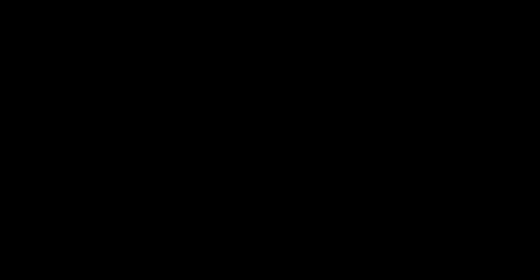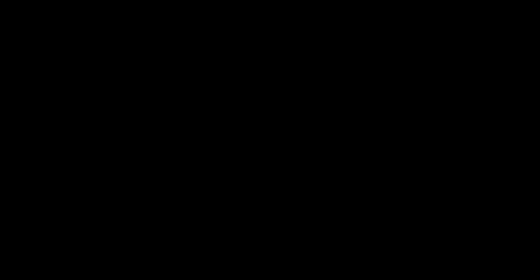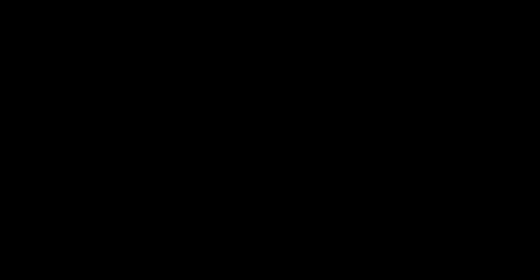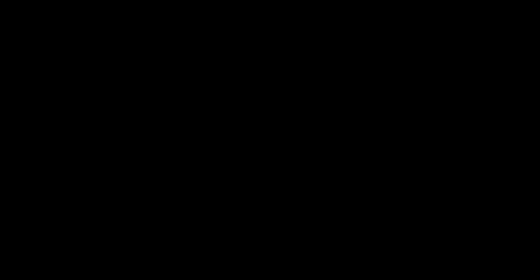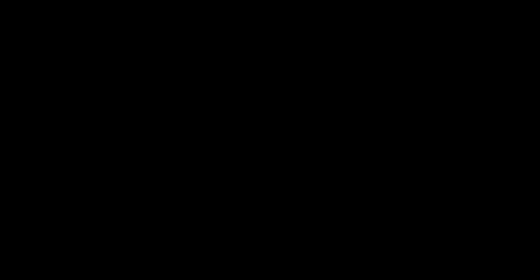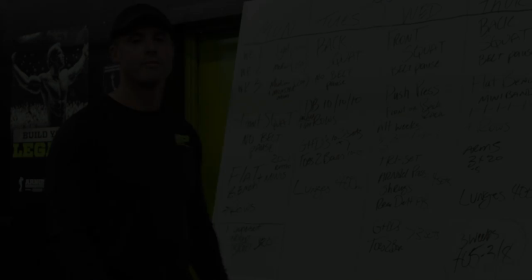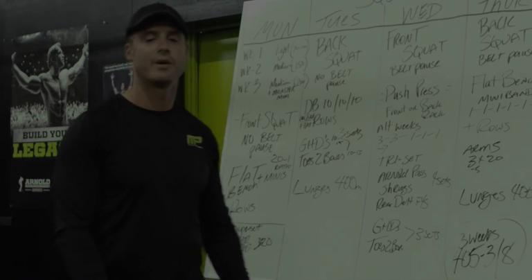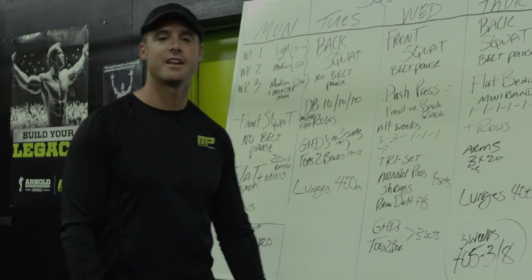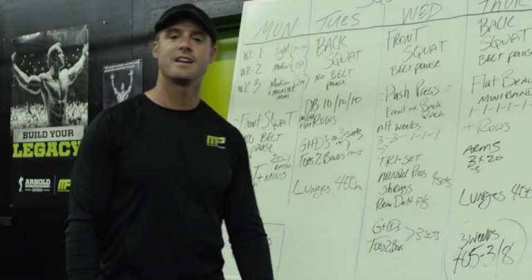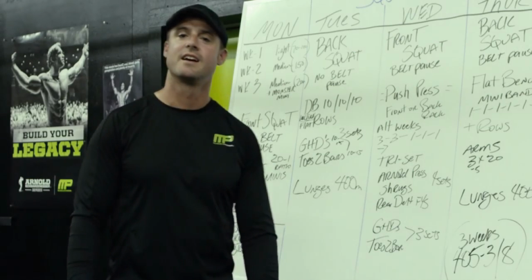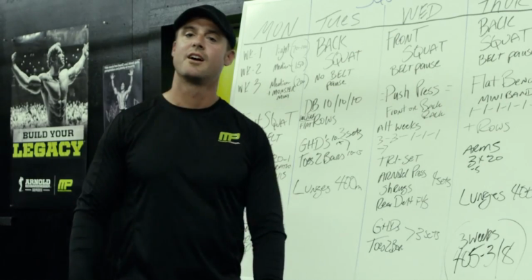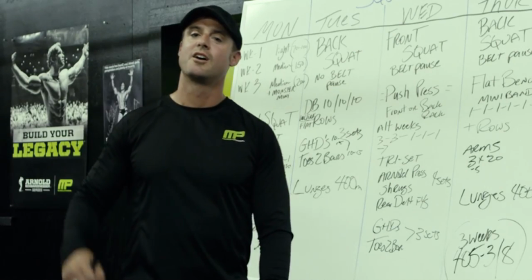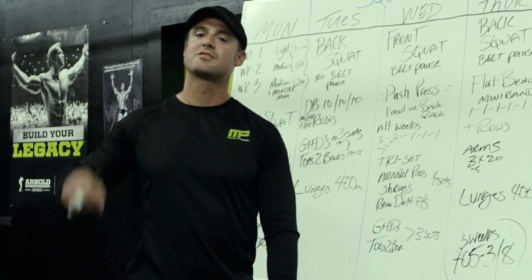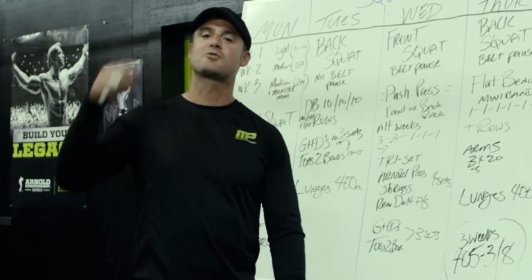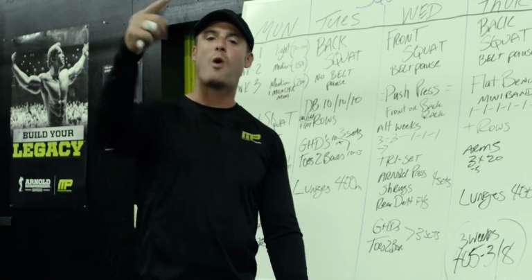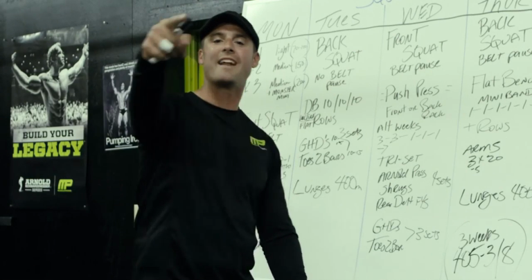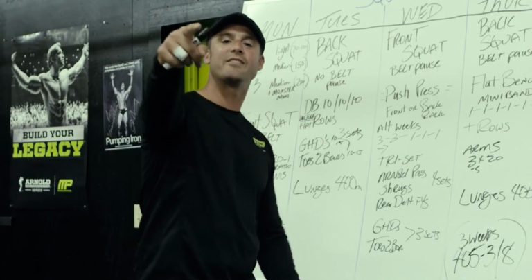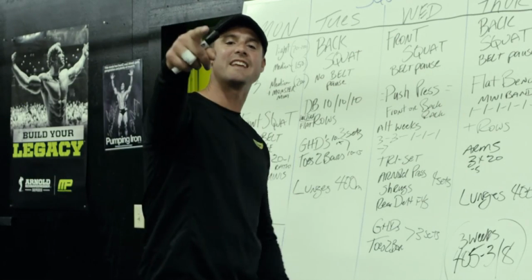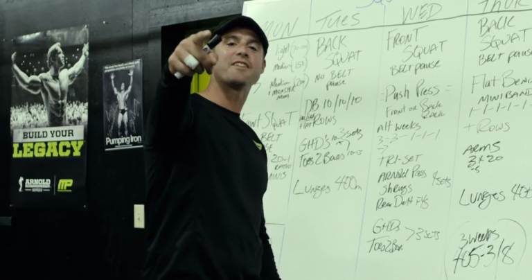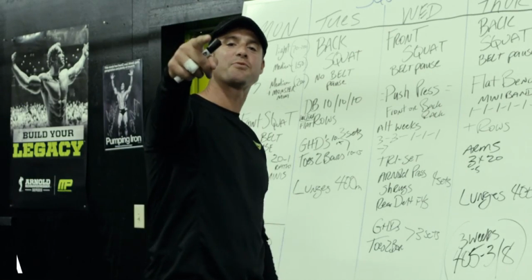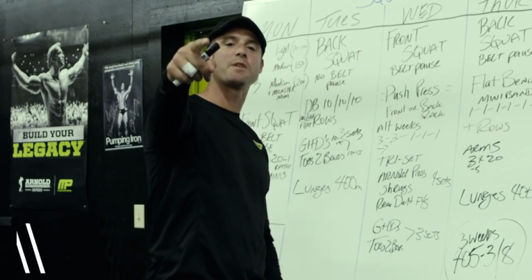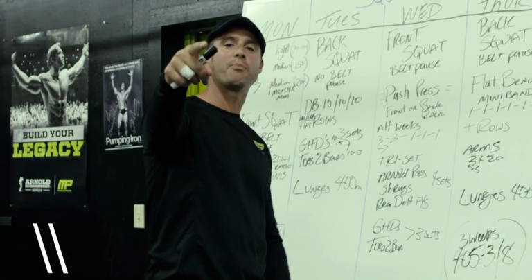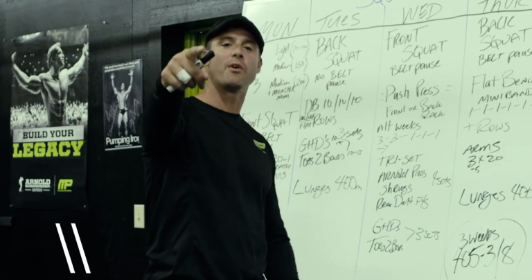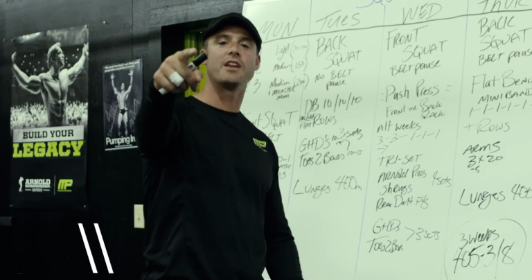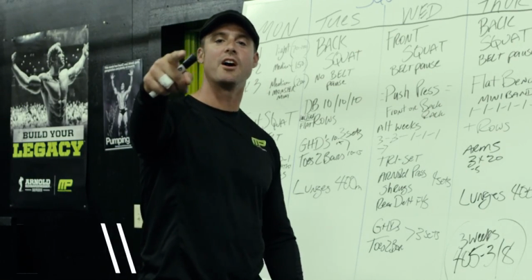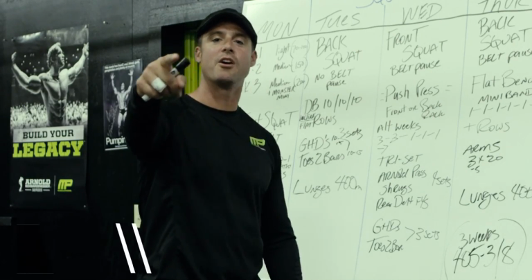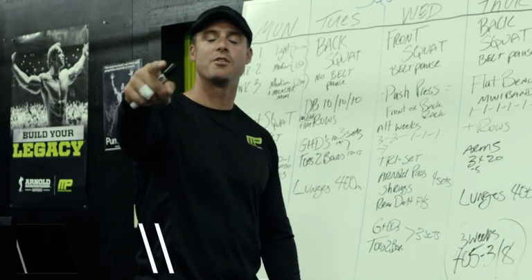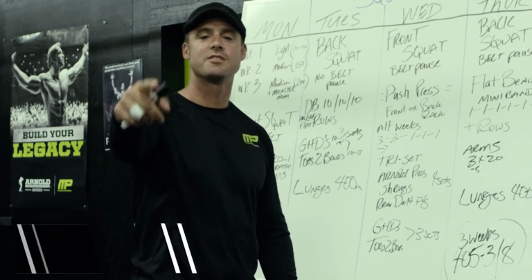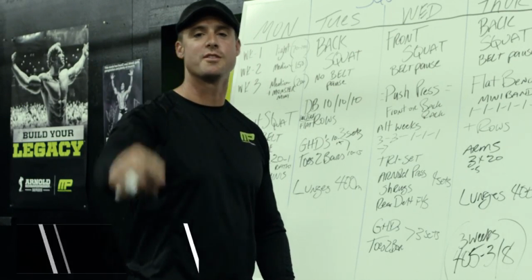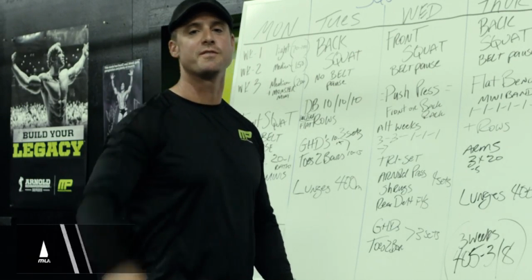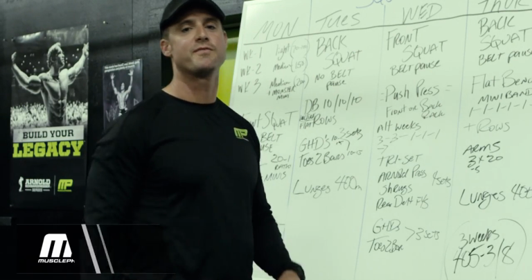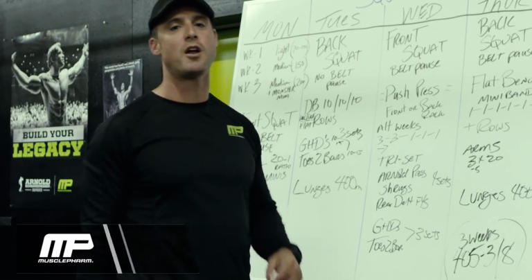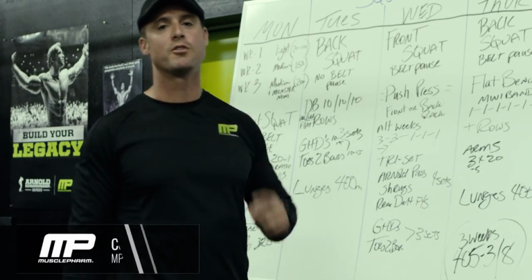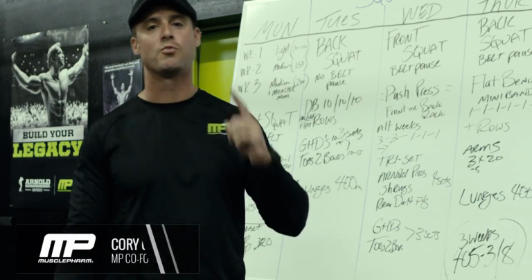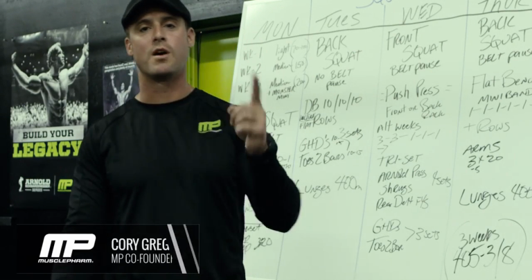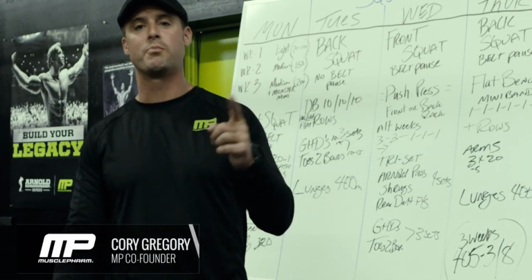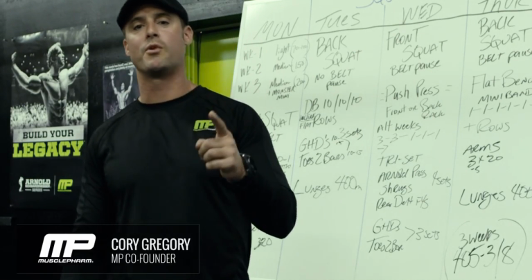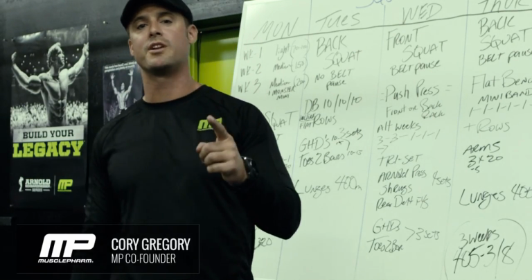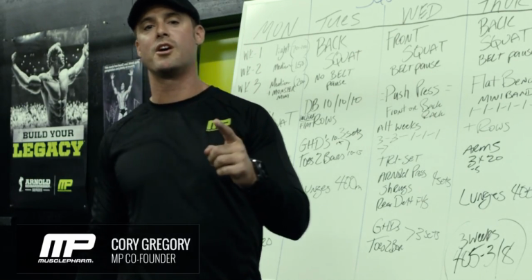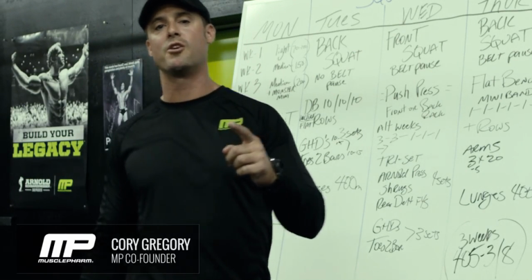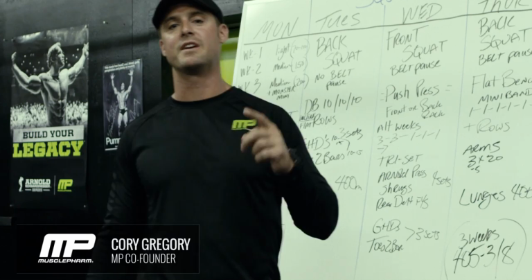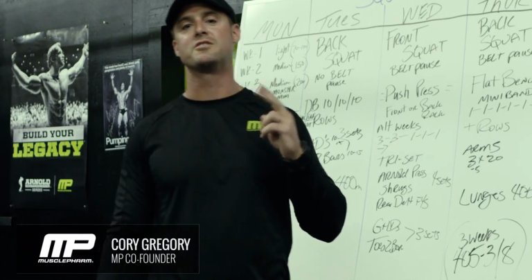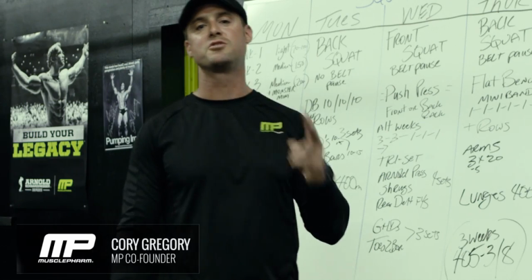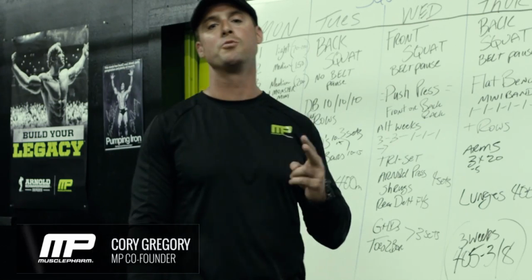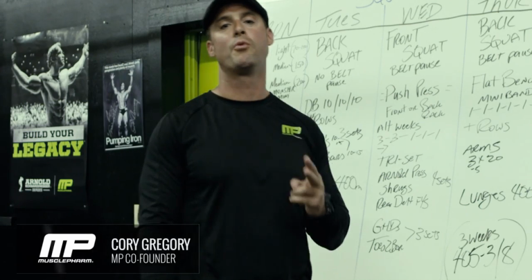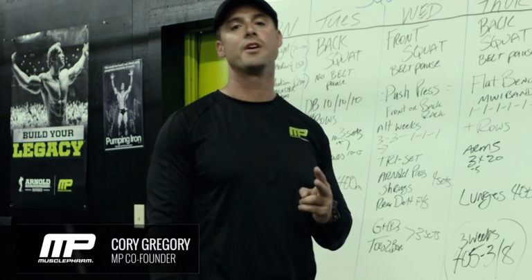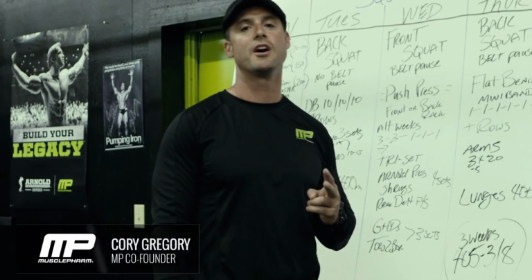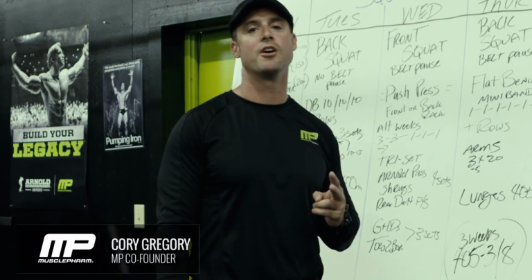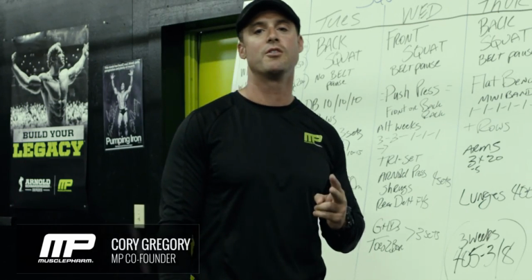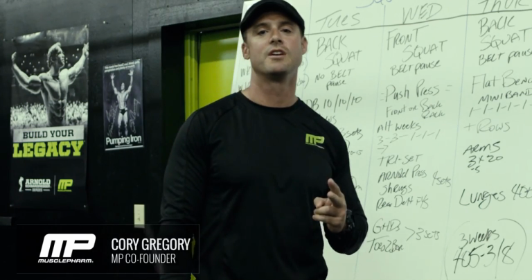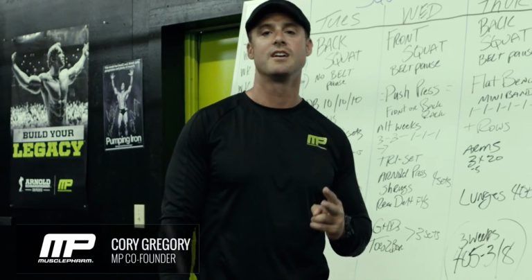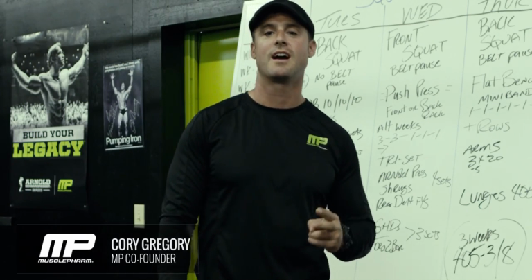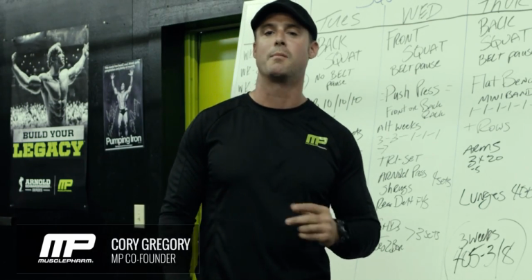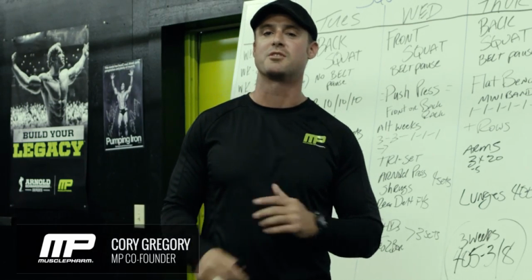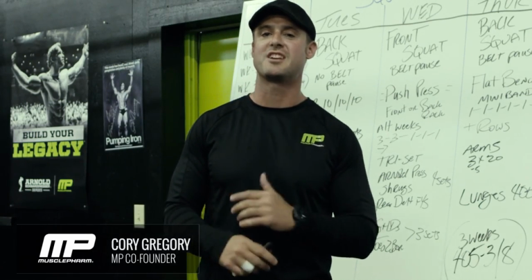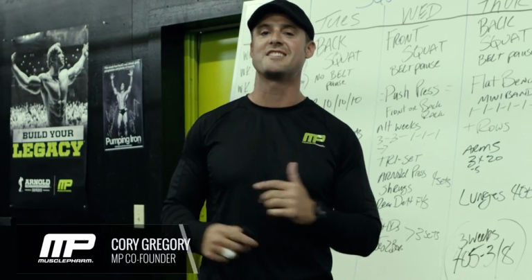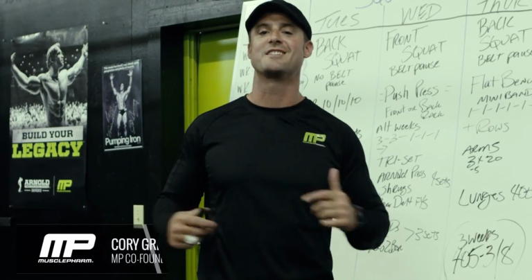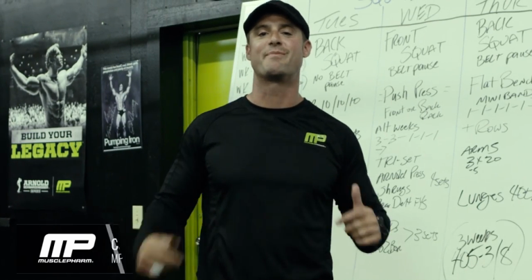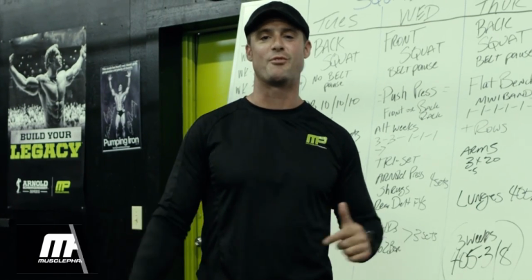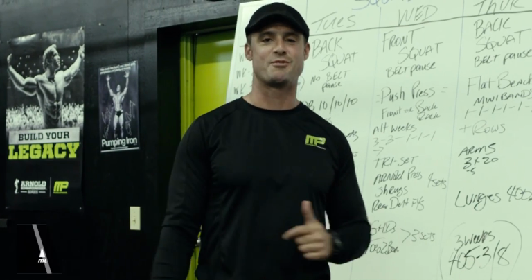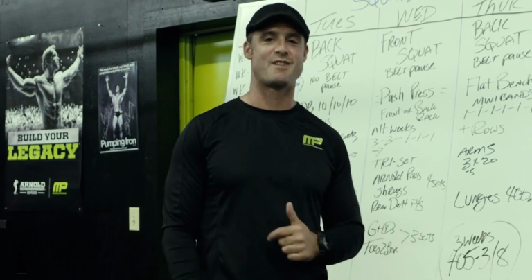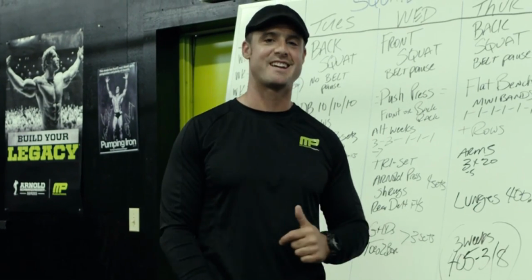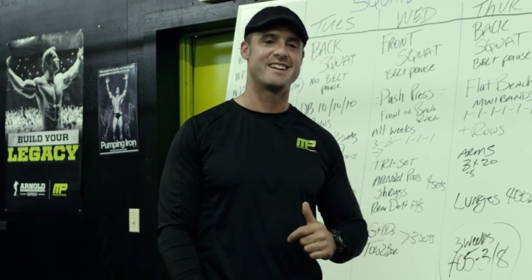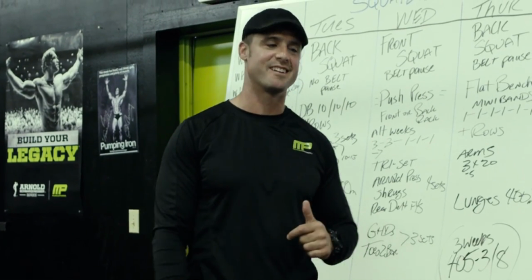What's up everybody? Squat Everyday 3.0. So if you followed 1.0 and 2.0, I'm going to change it up for you right here.